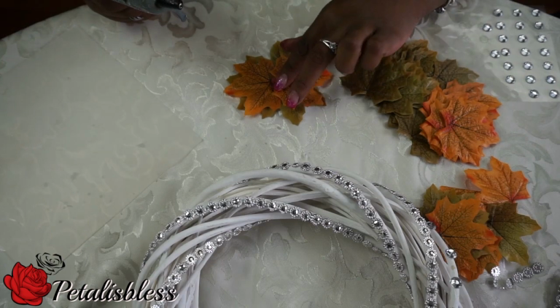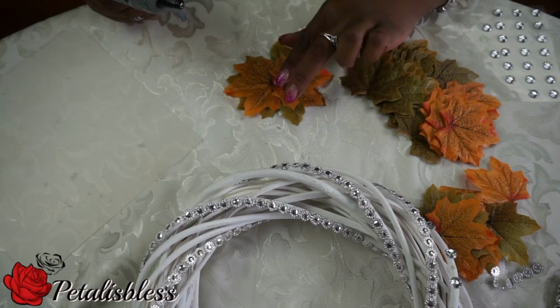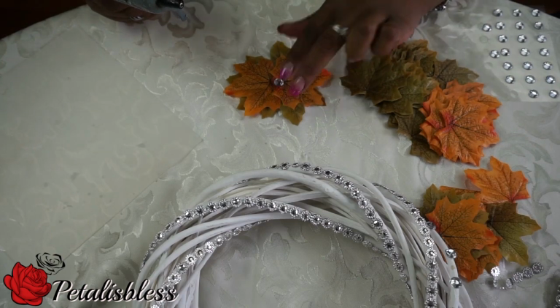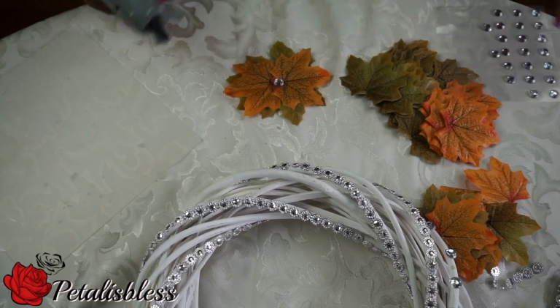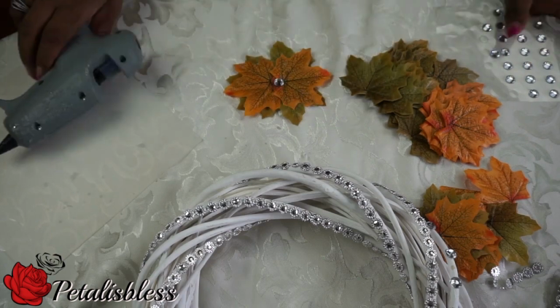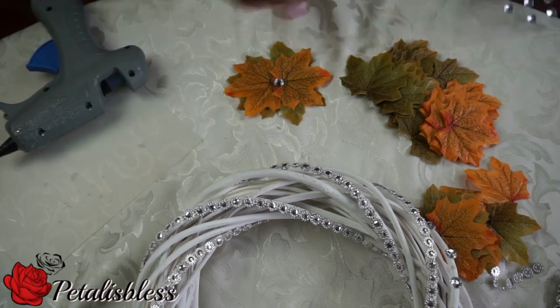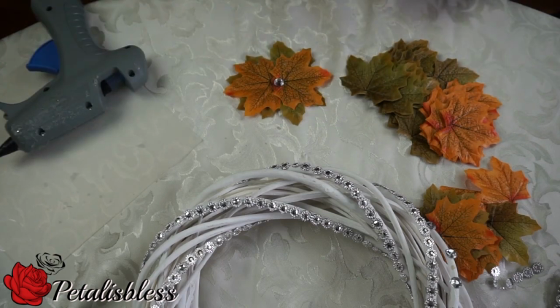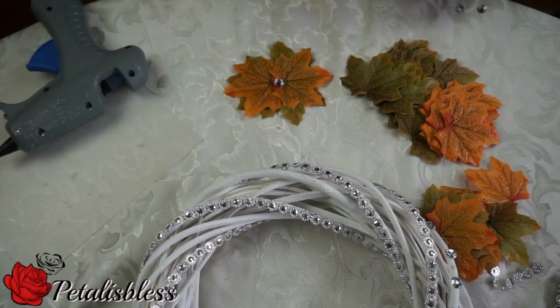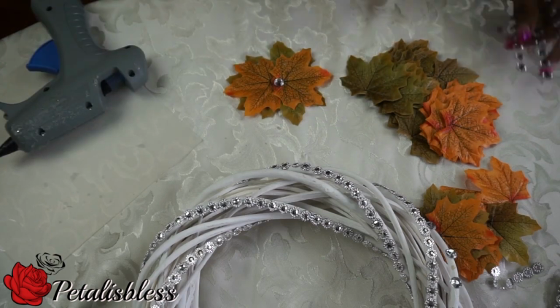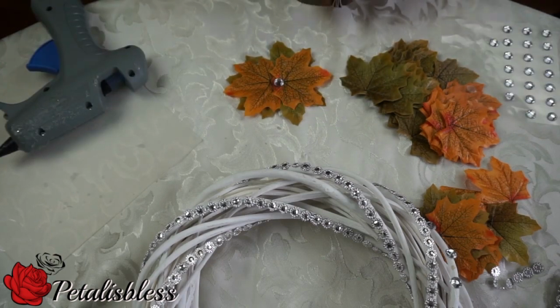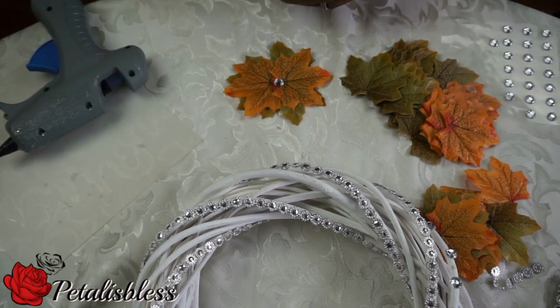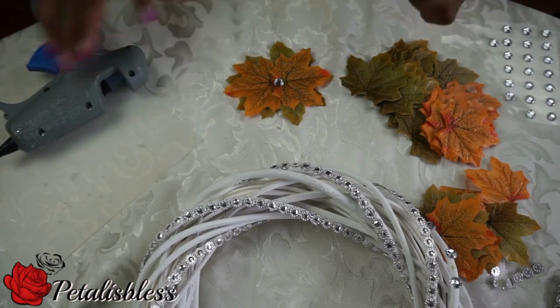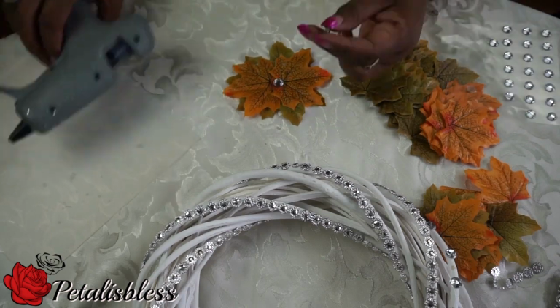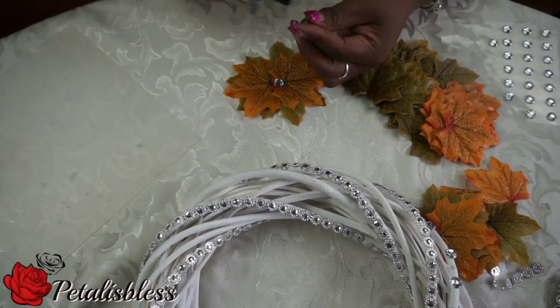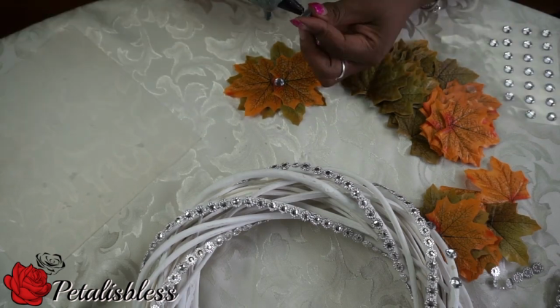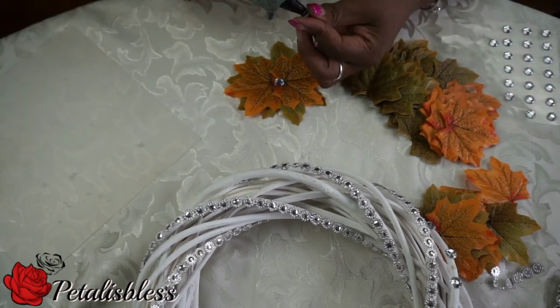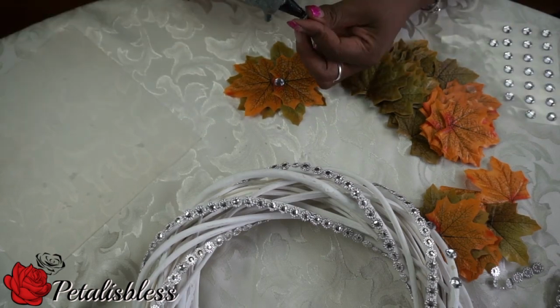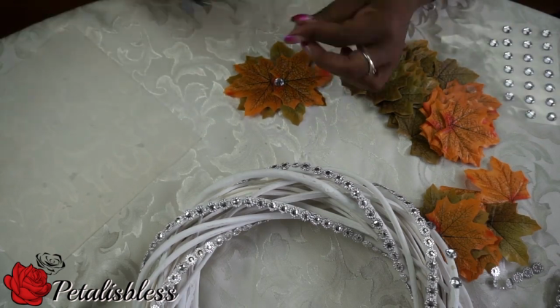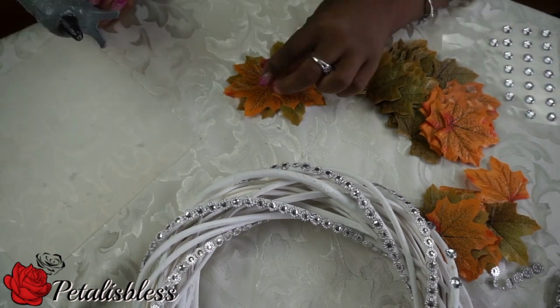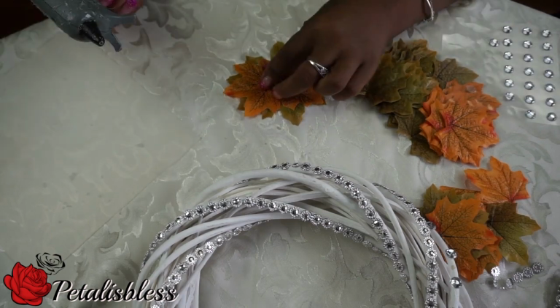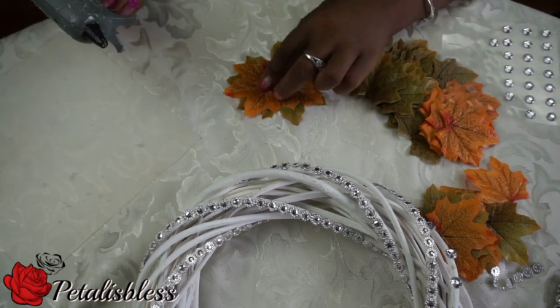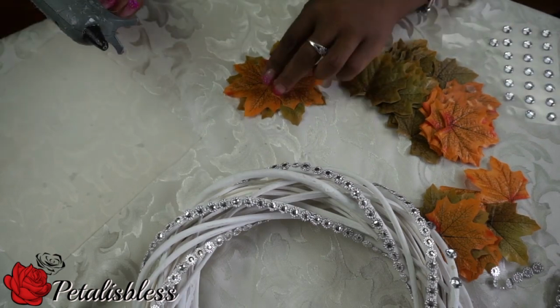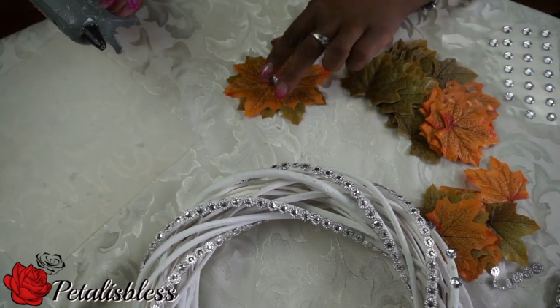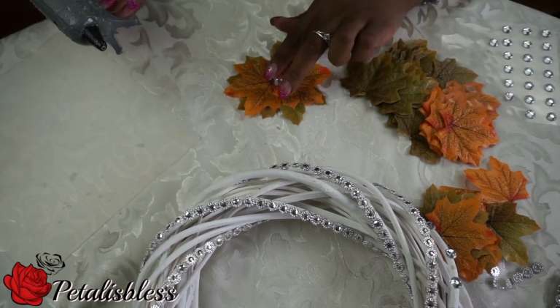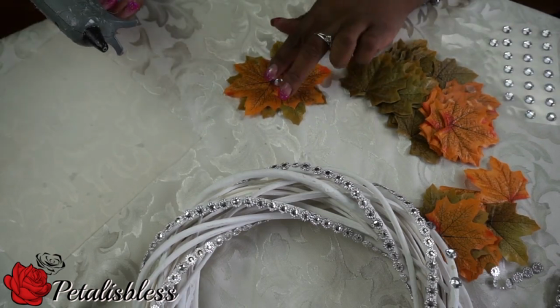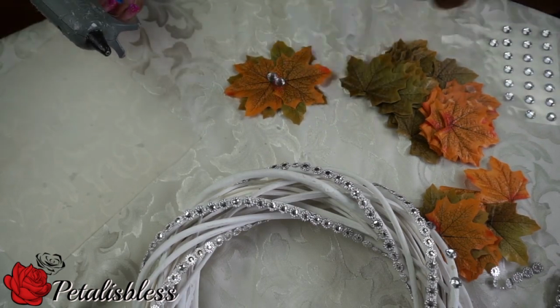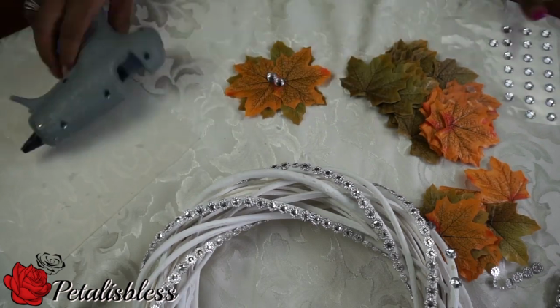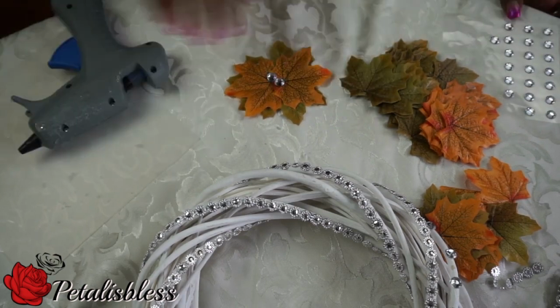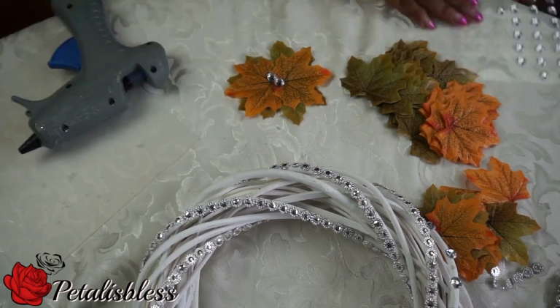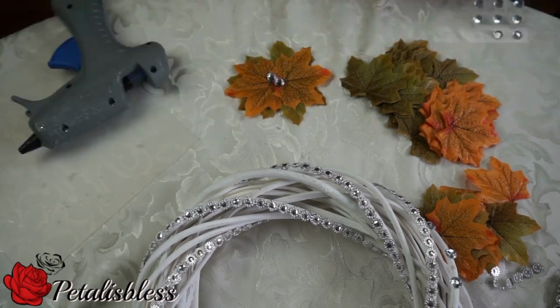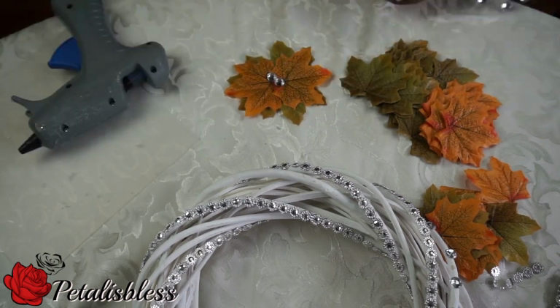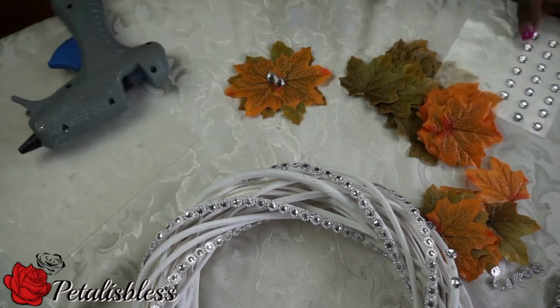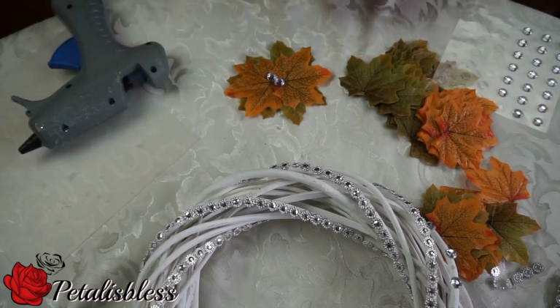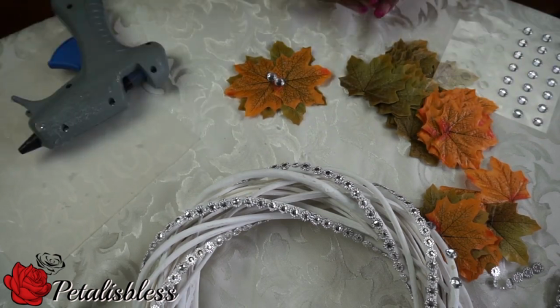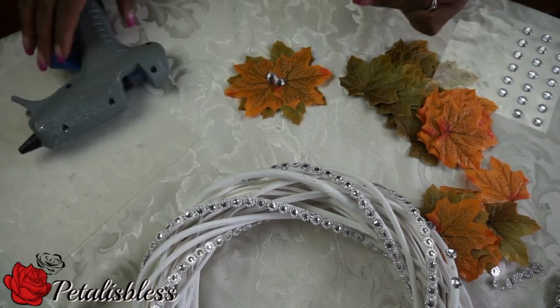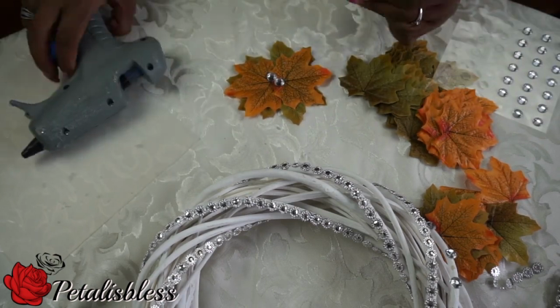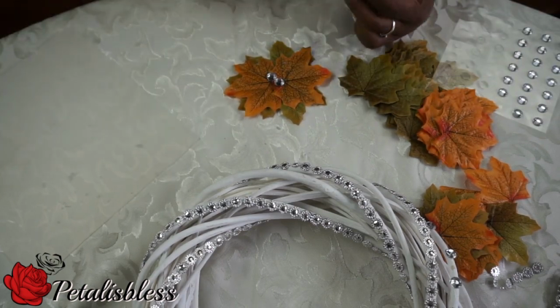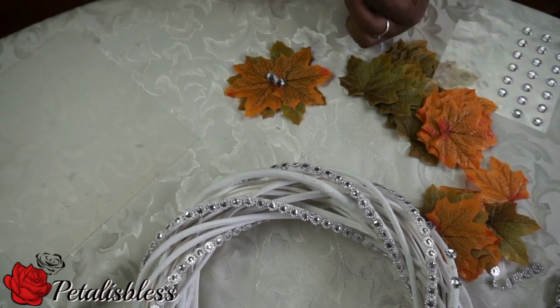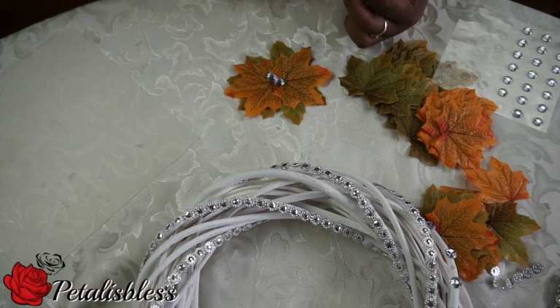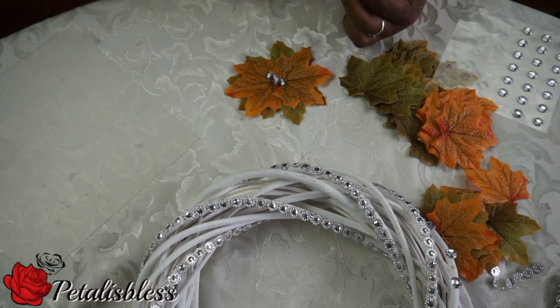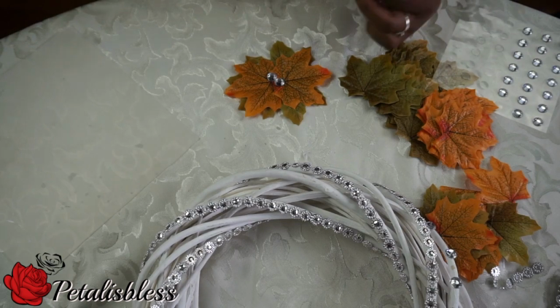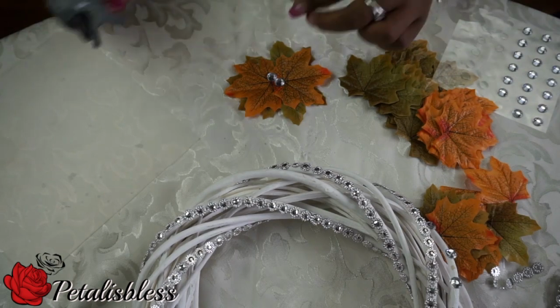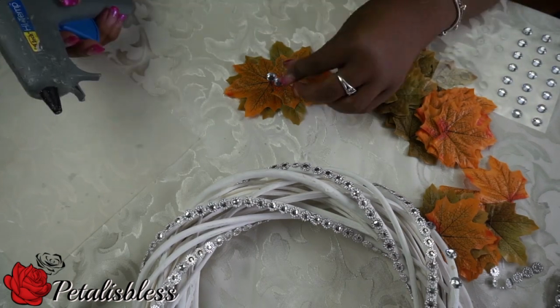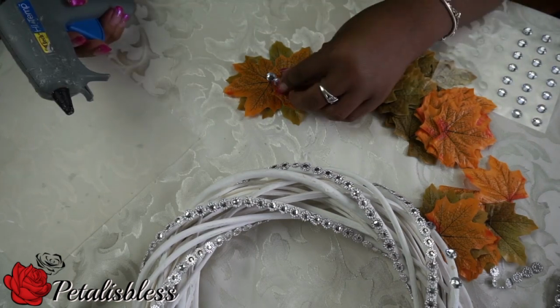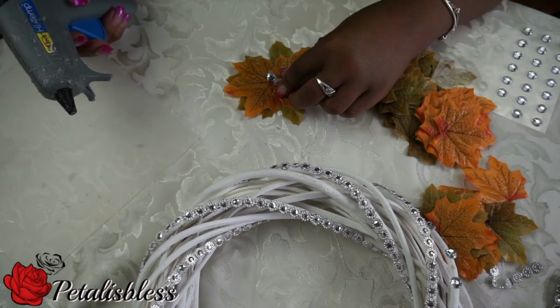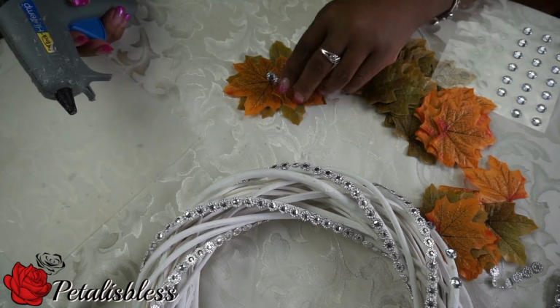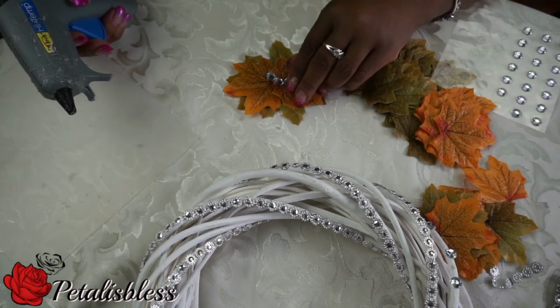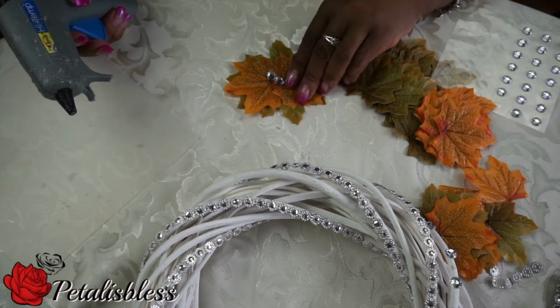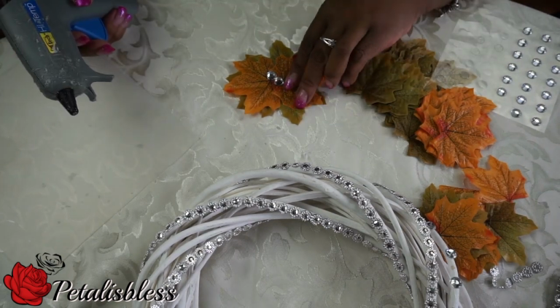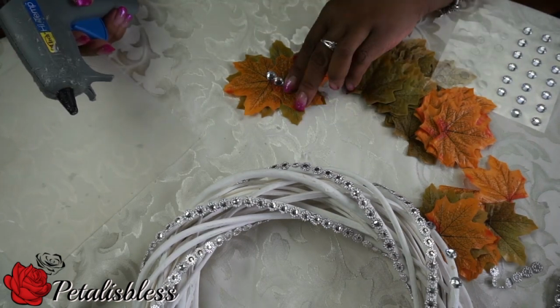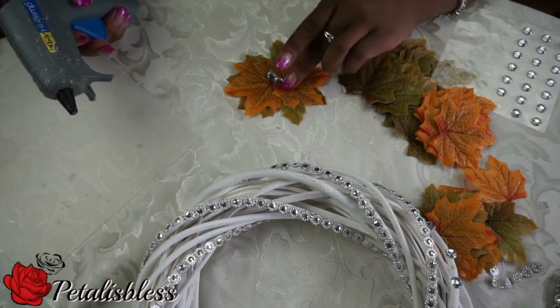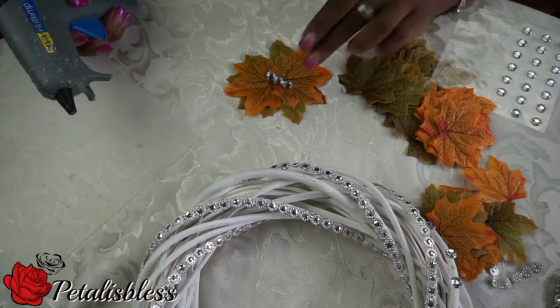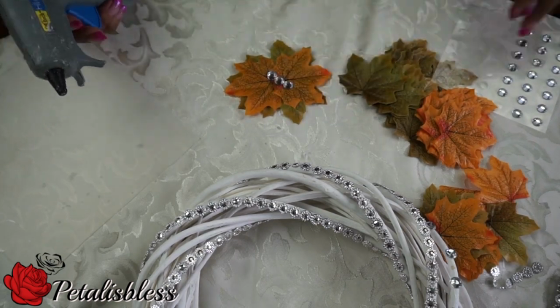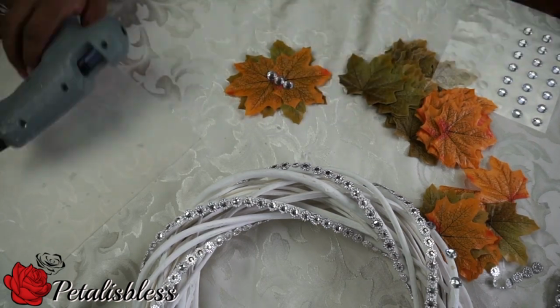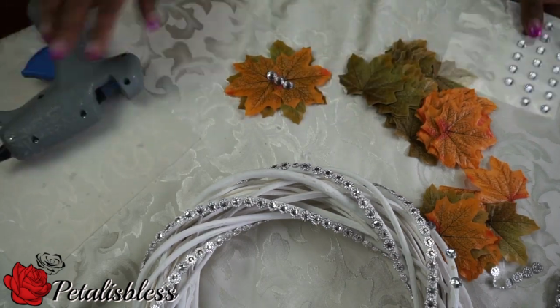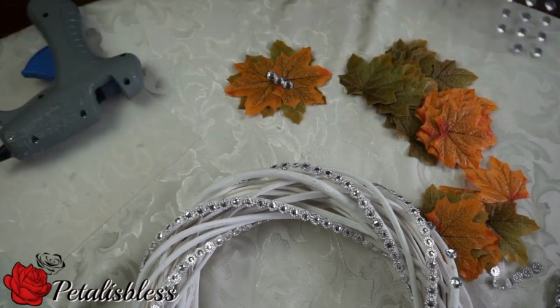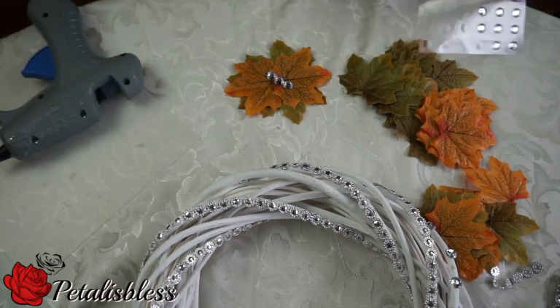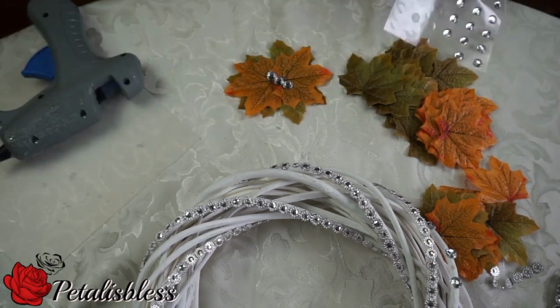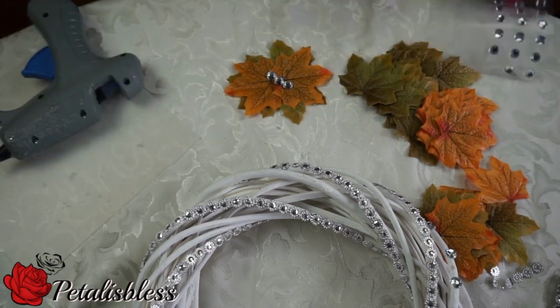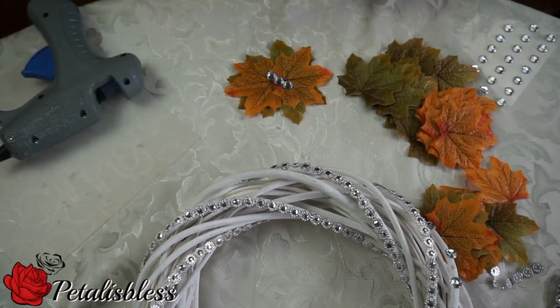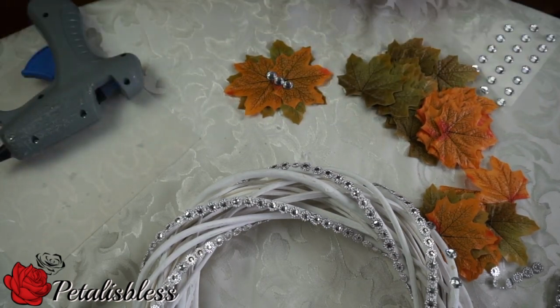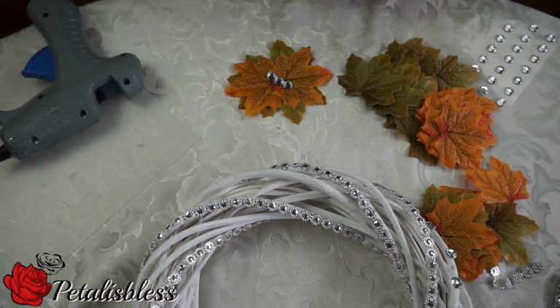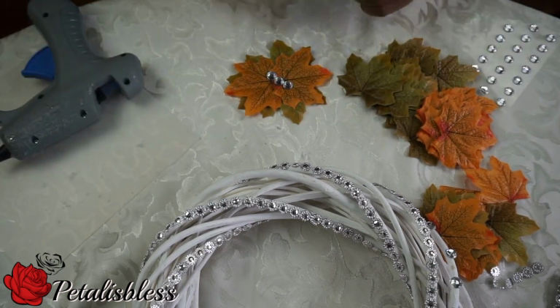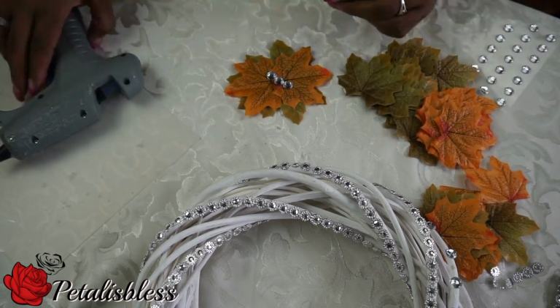And now we're gonna add some bling to our leaves. You know I love the bling — have to bling it up, you guys!